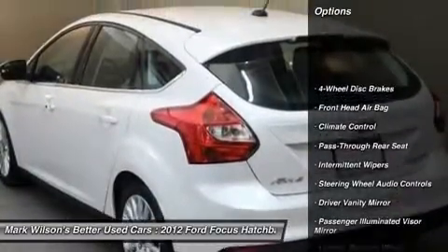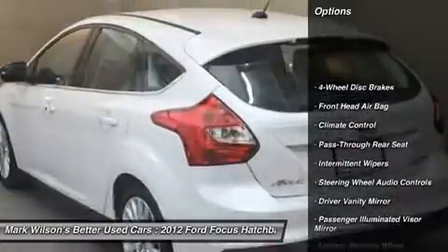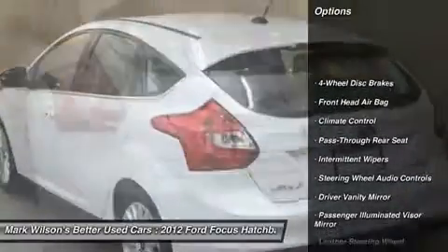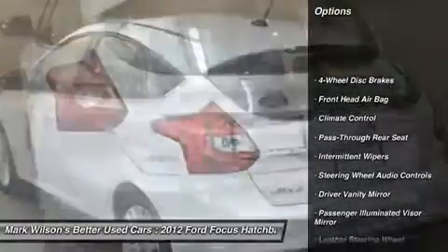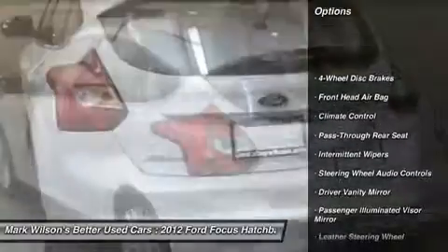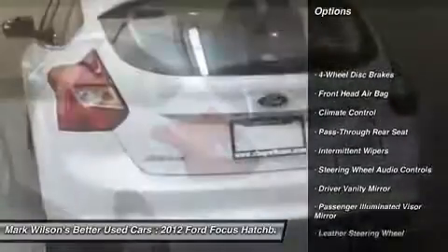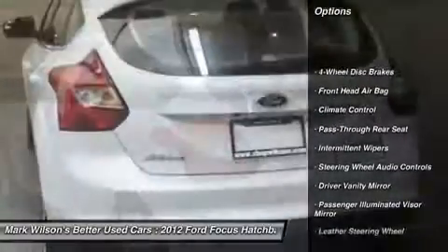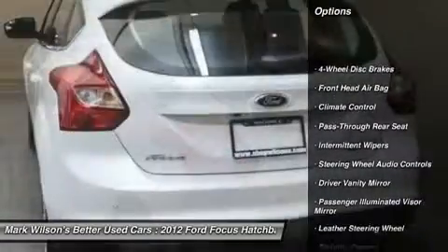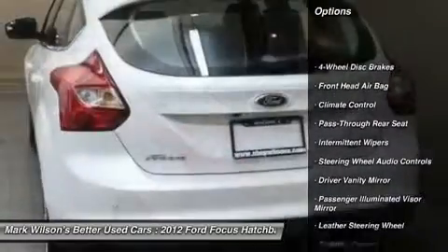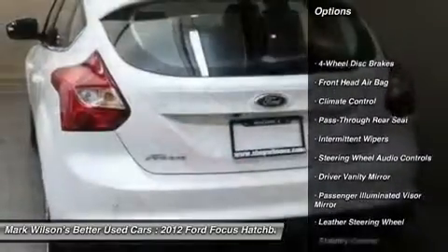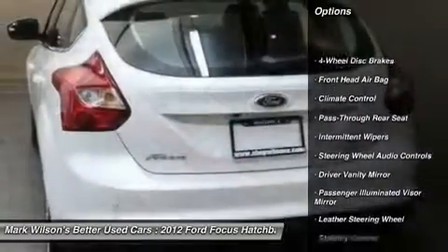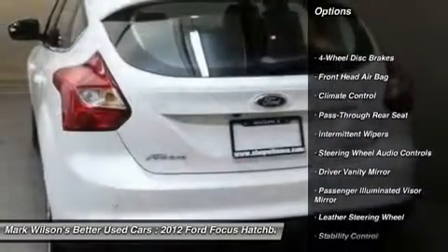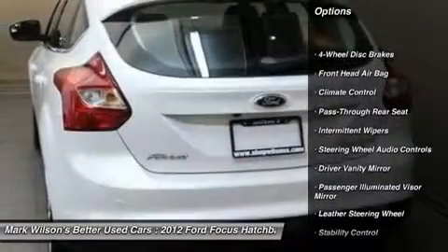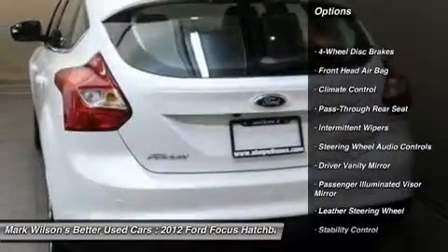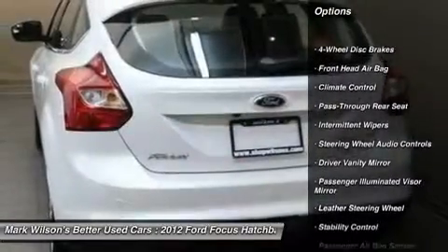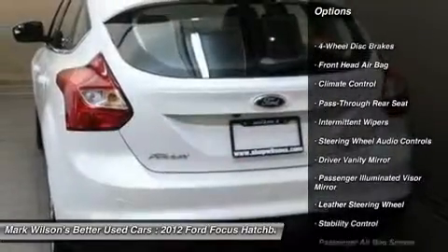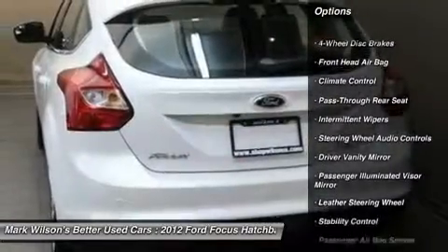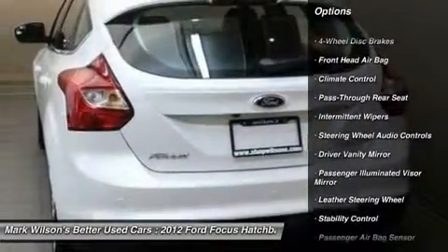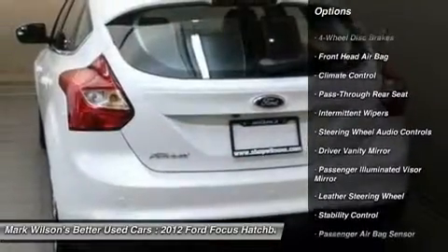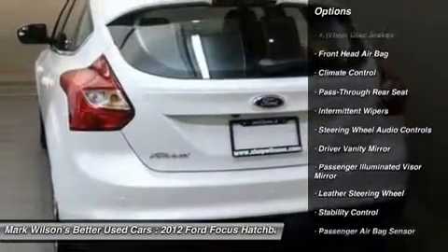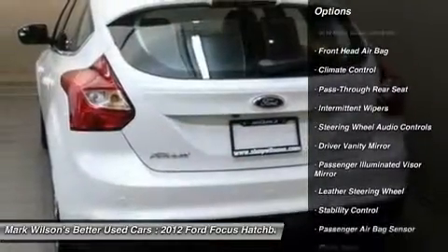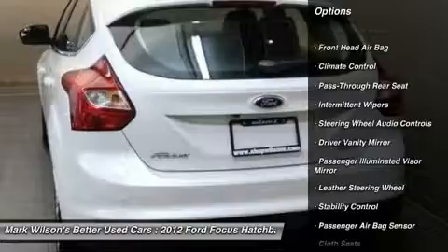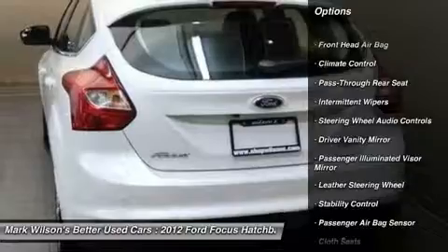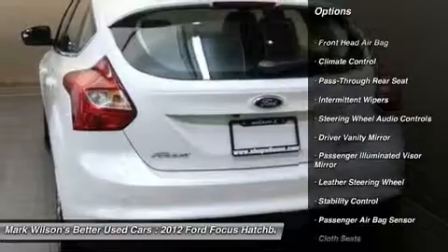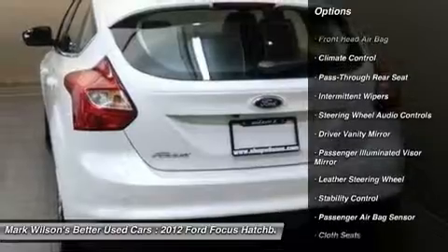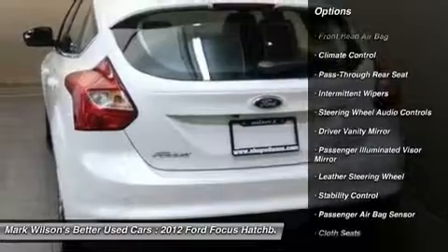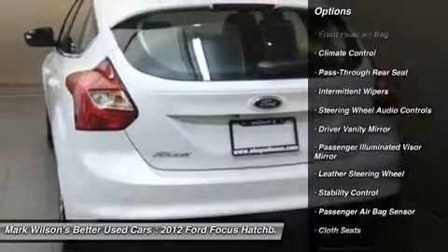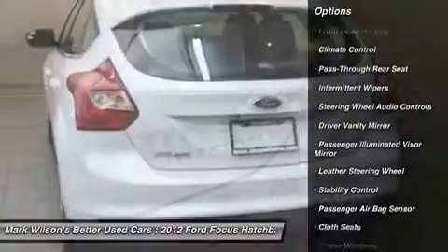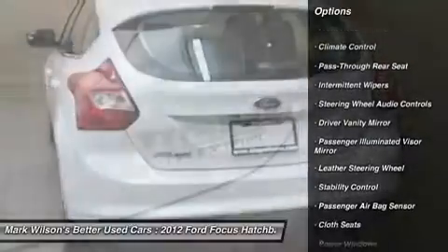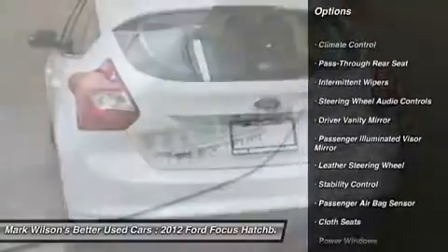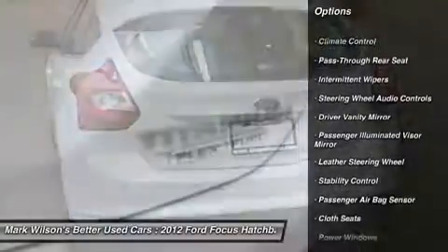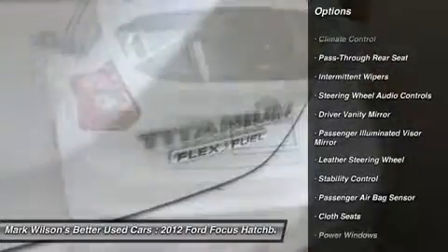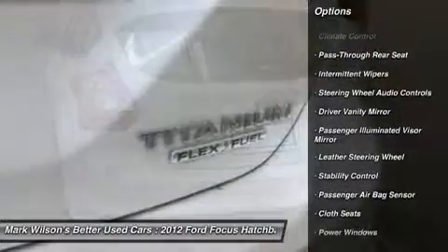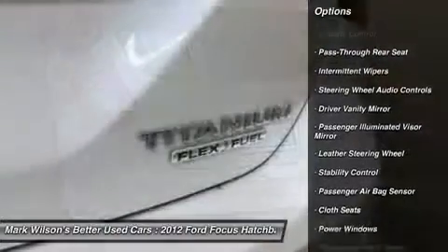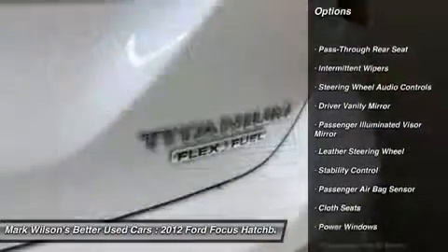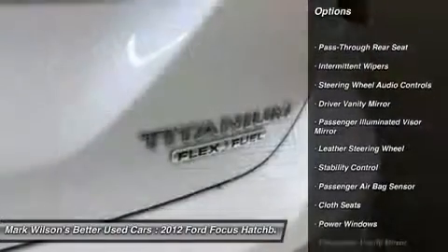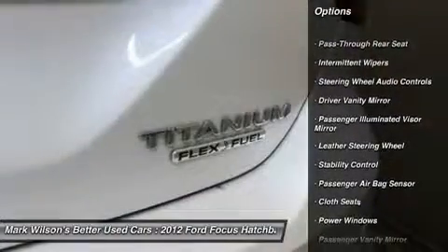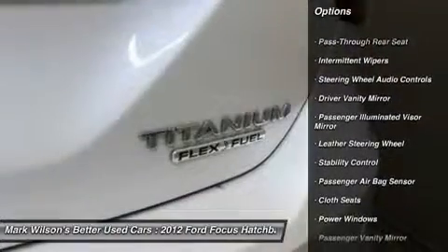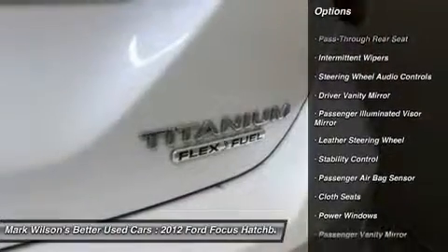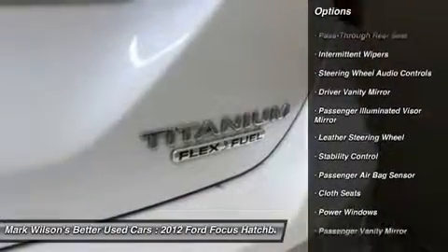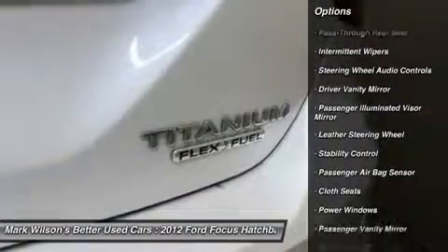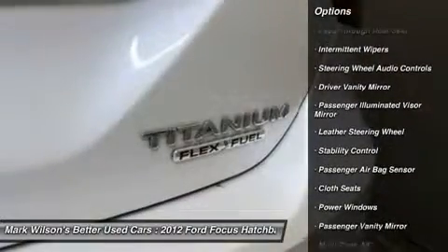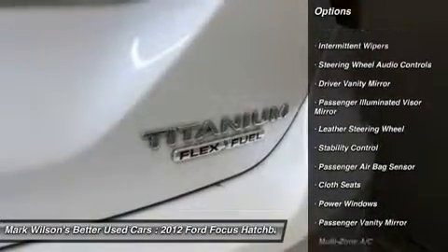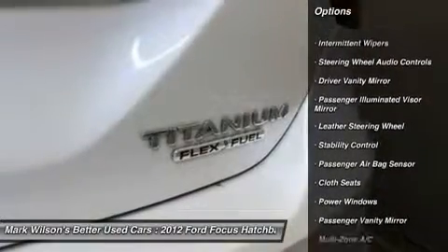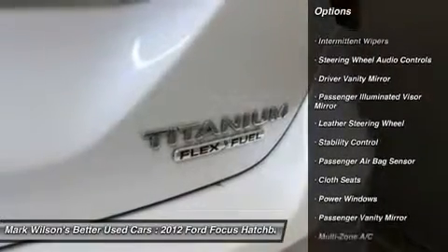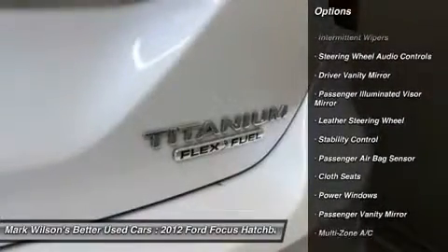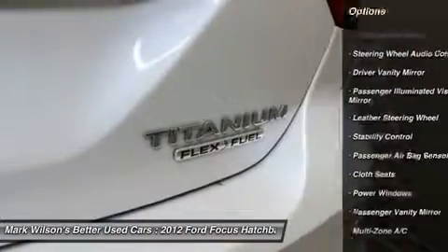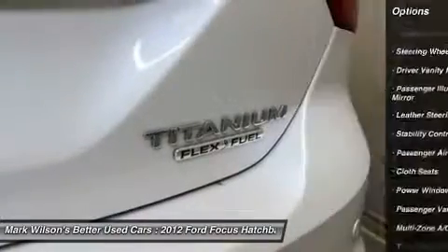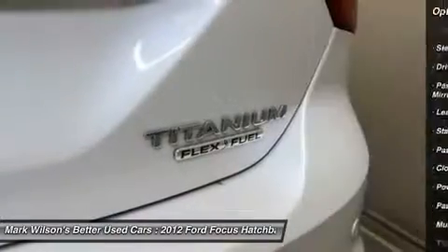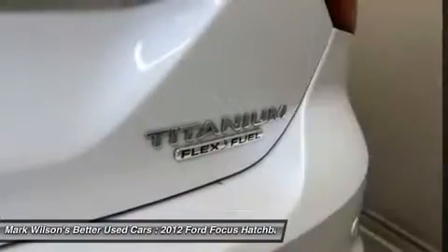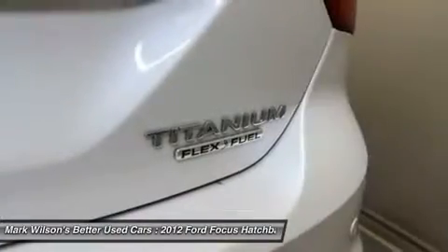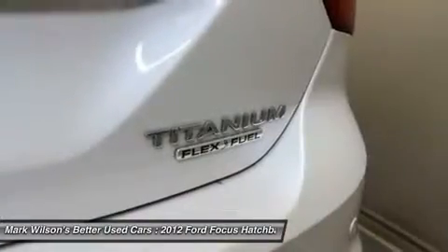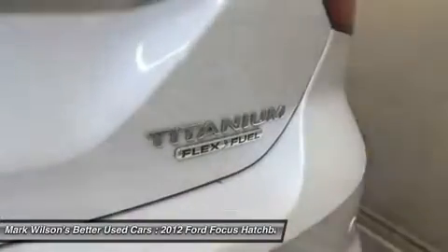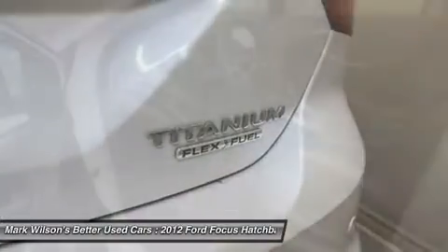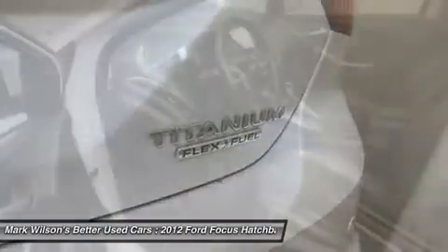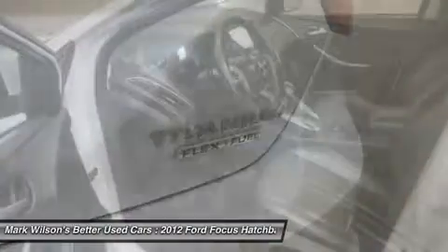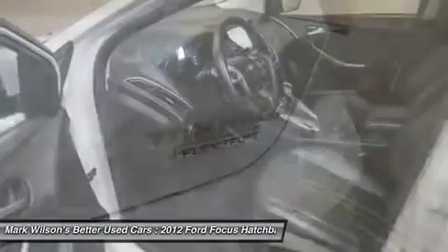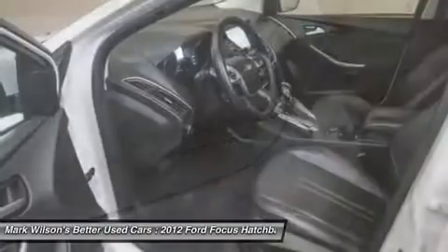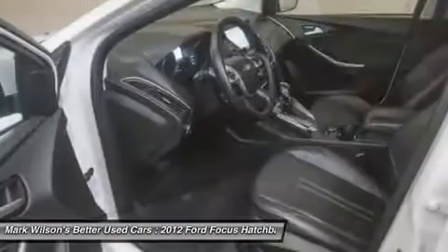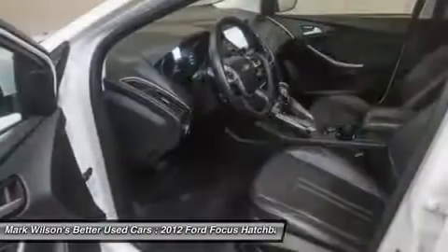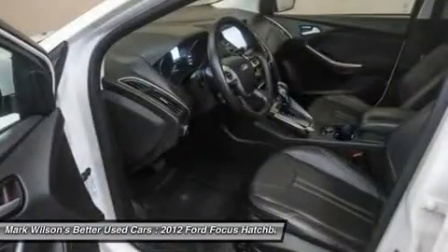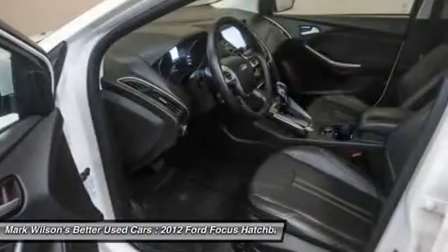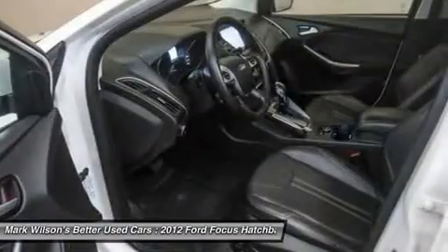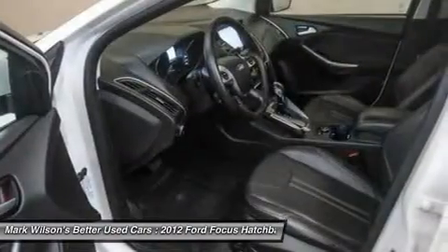stability control, steering wheel audio controls, anti-lock braking system, power steering,